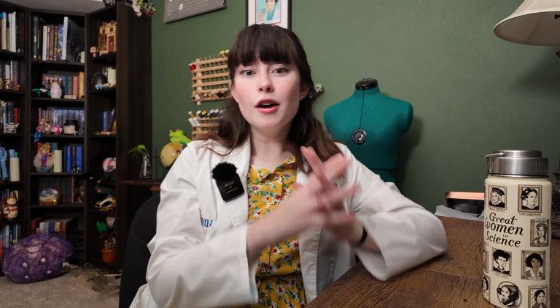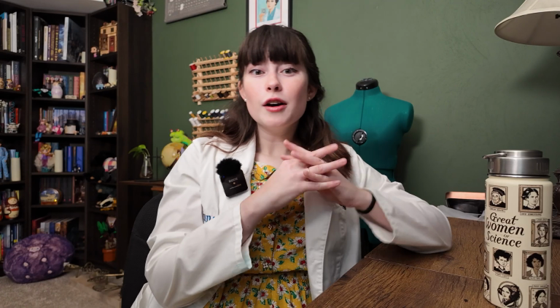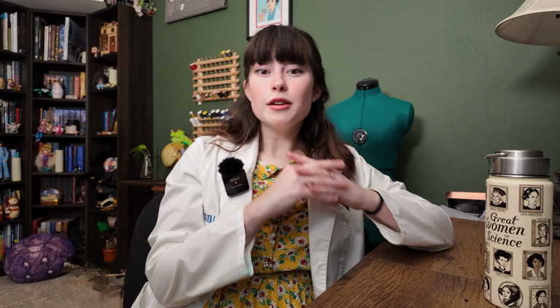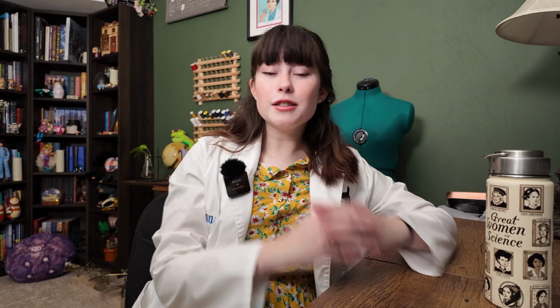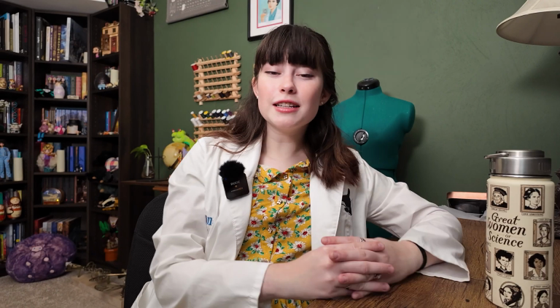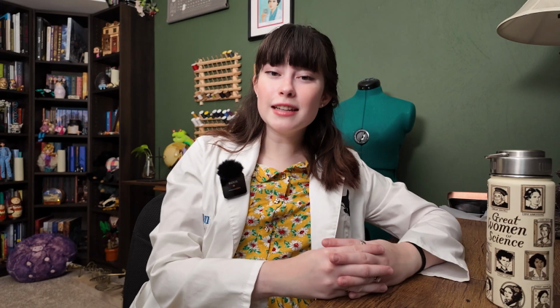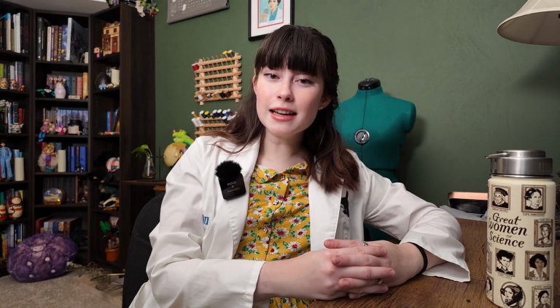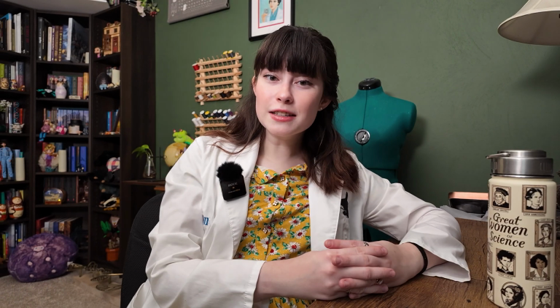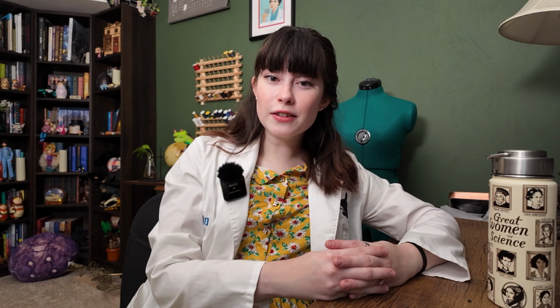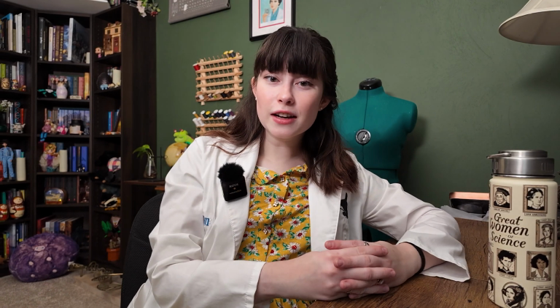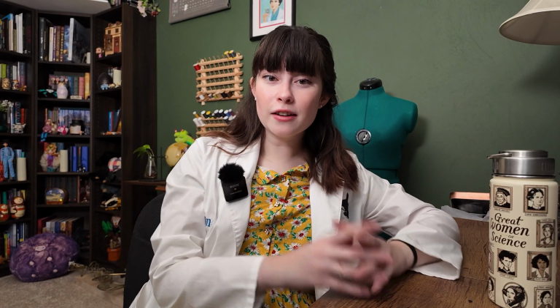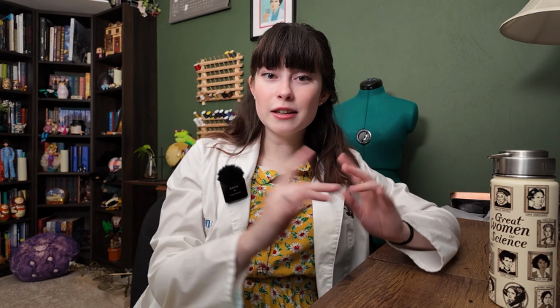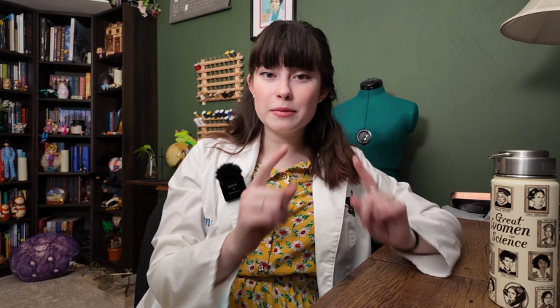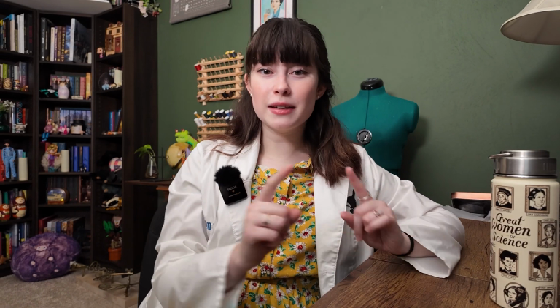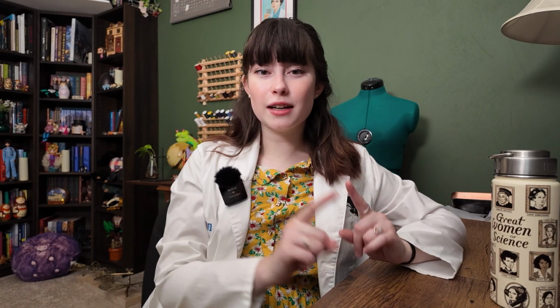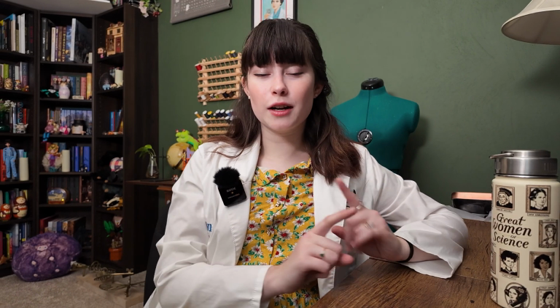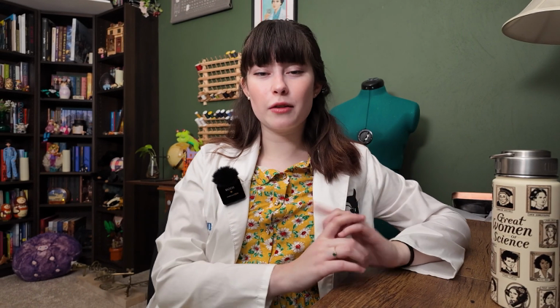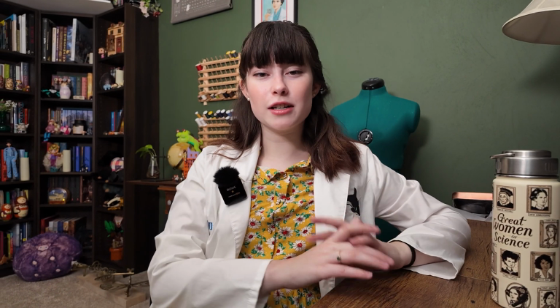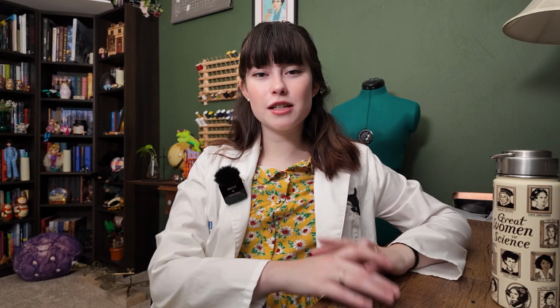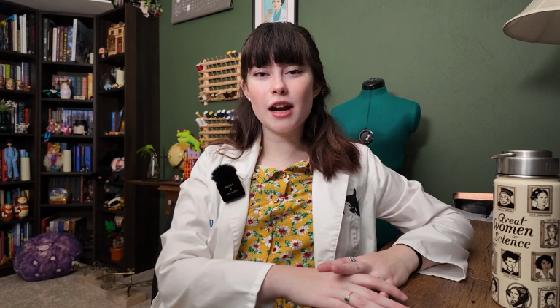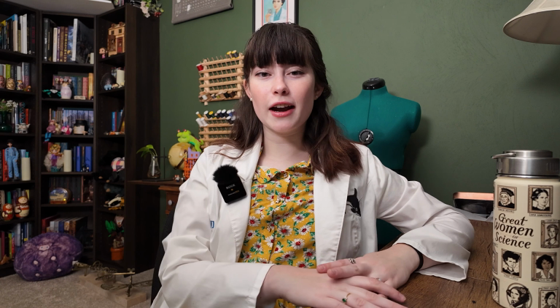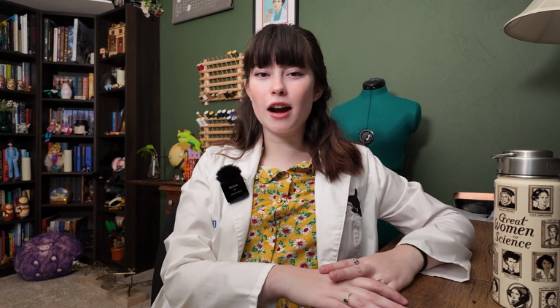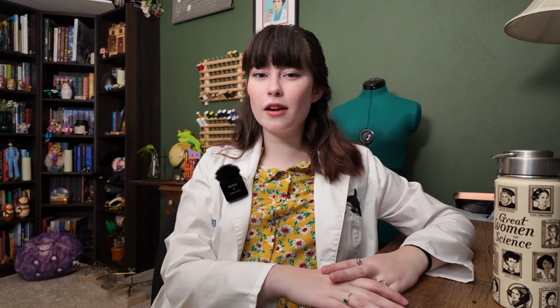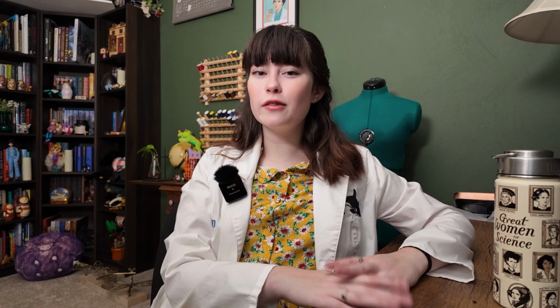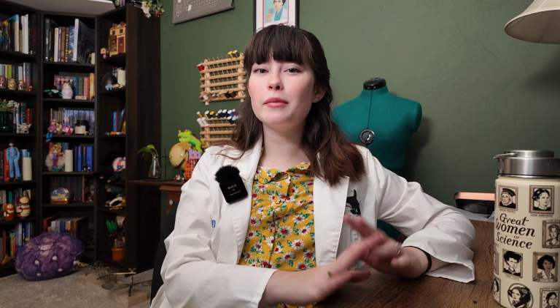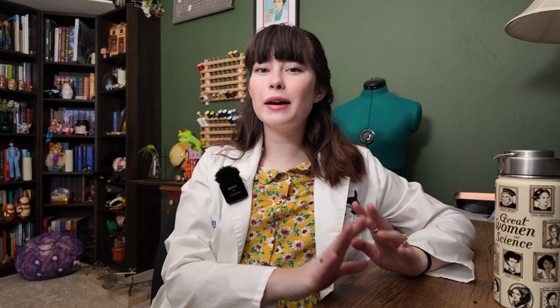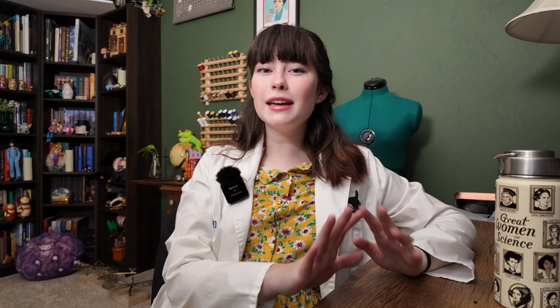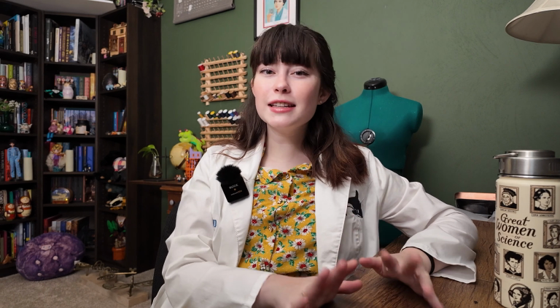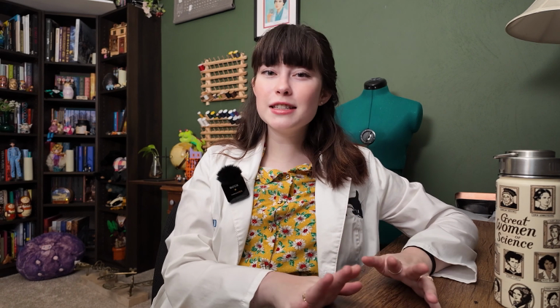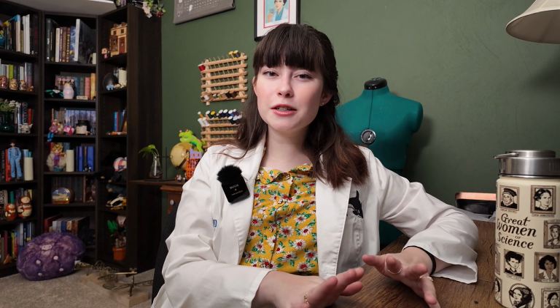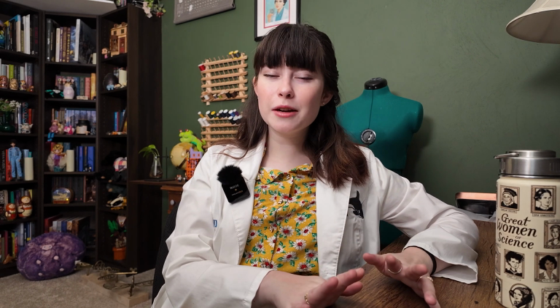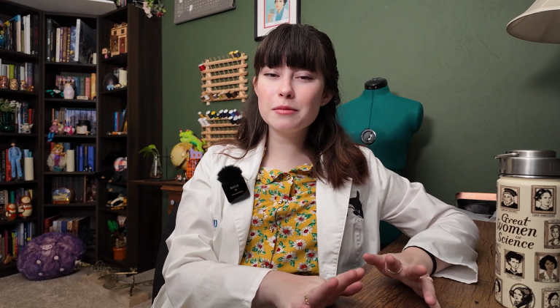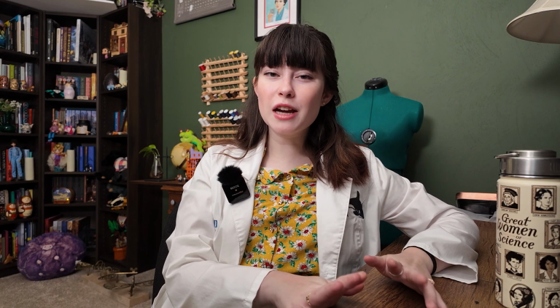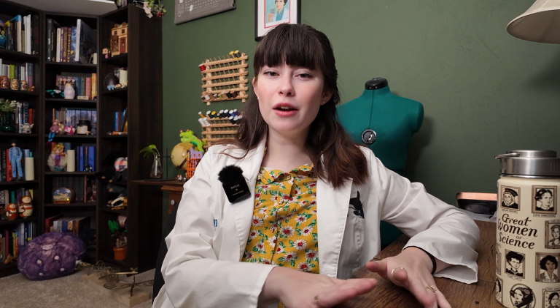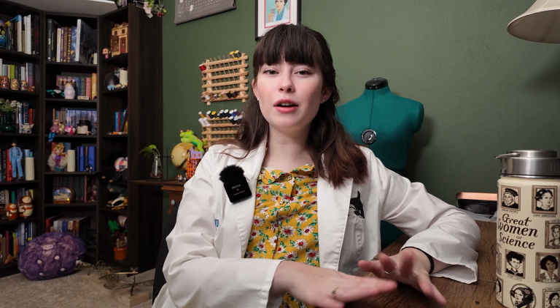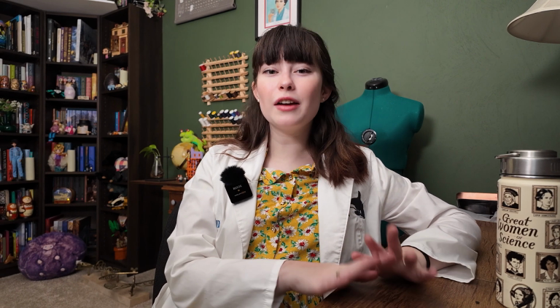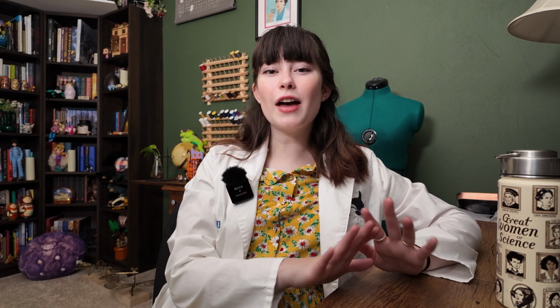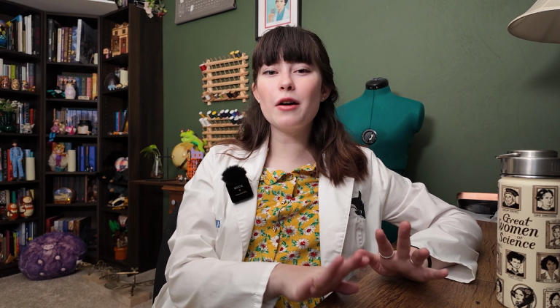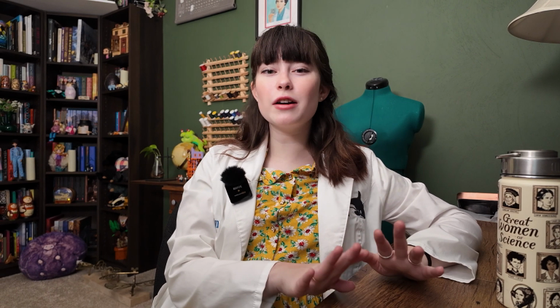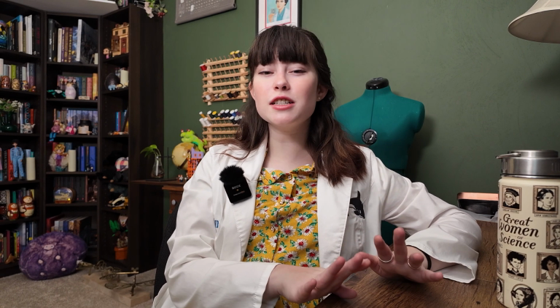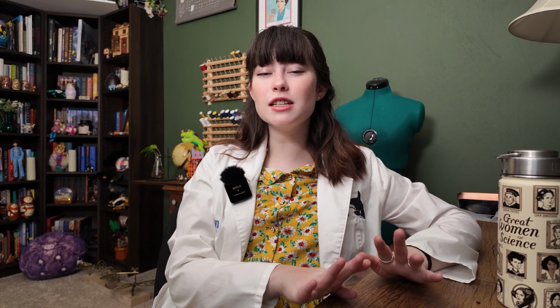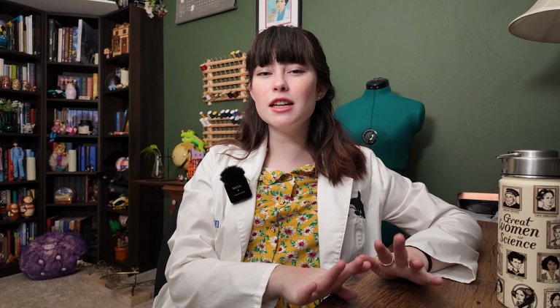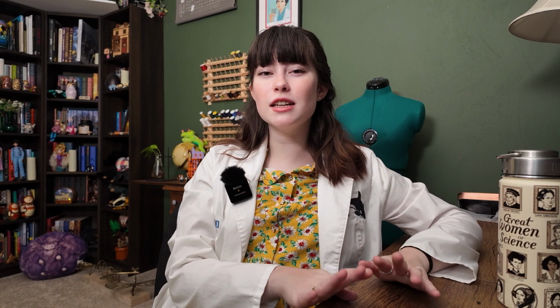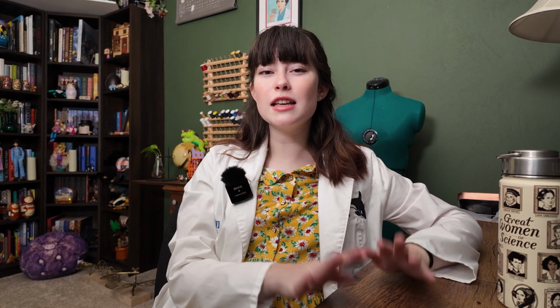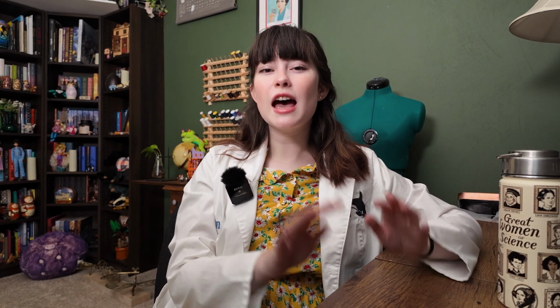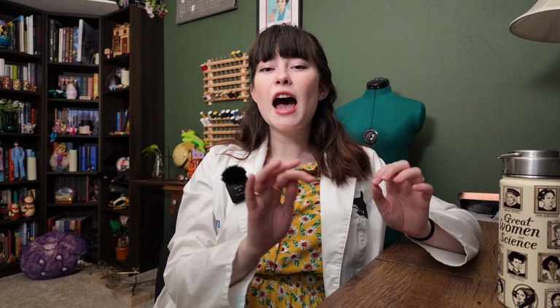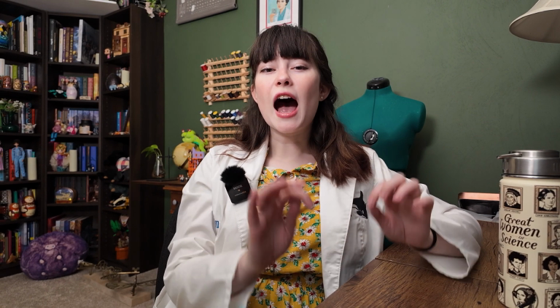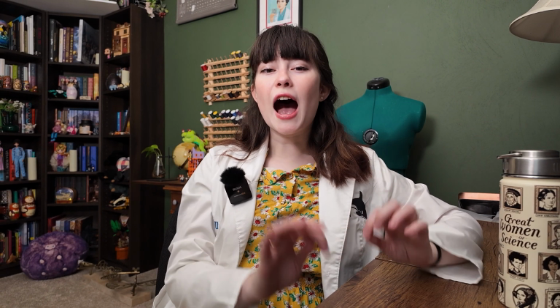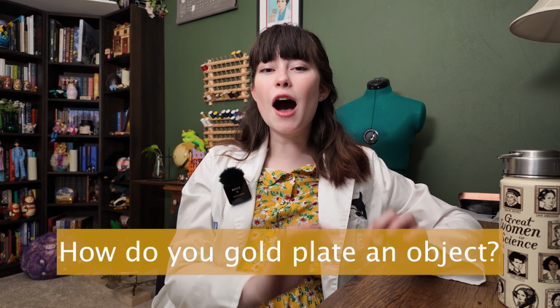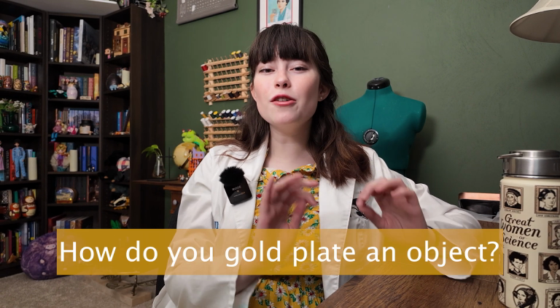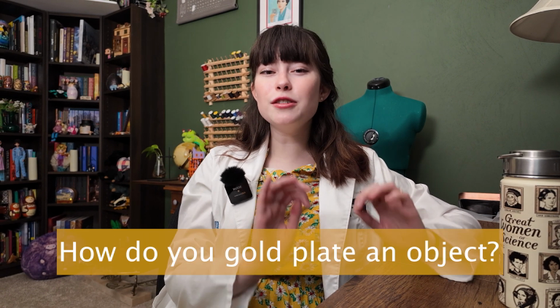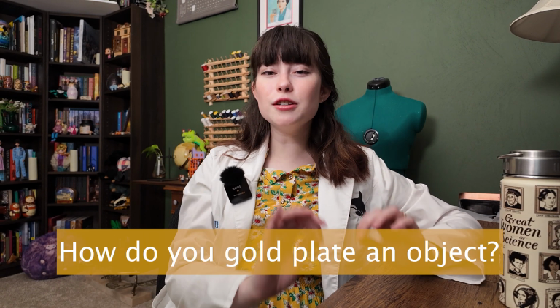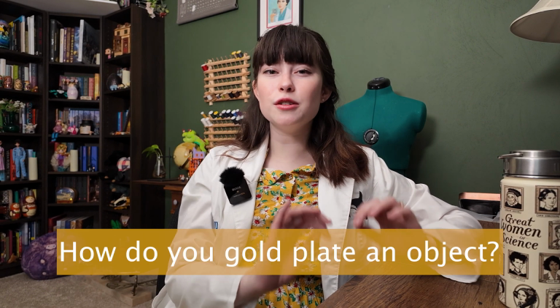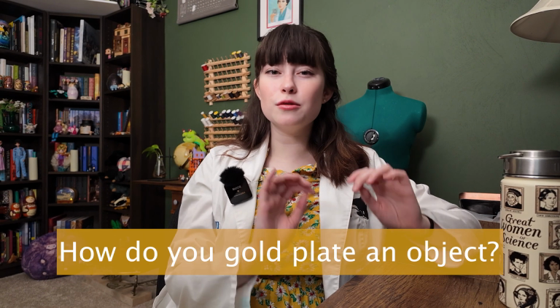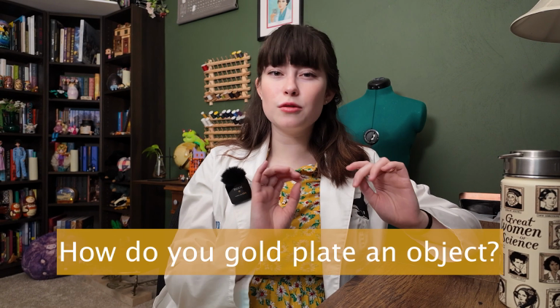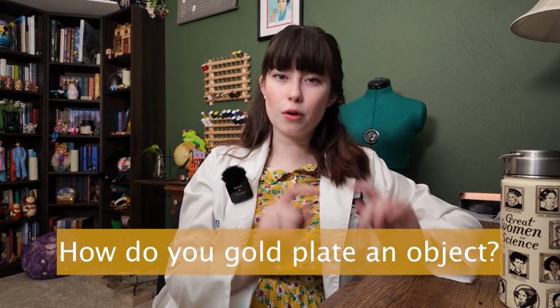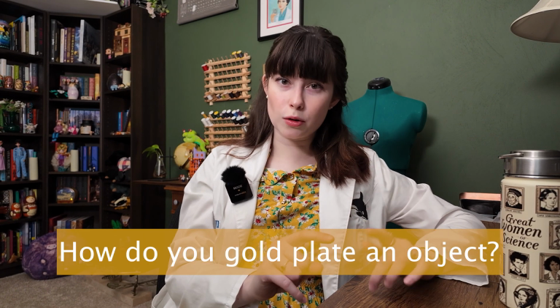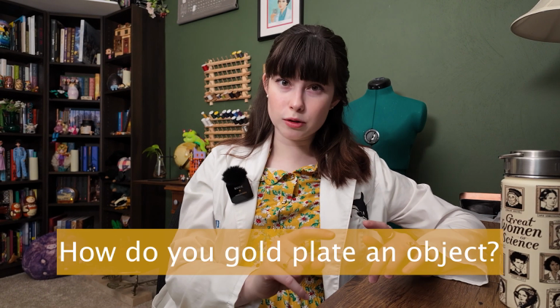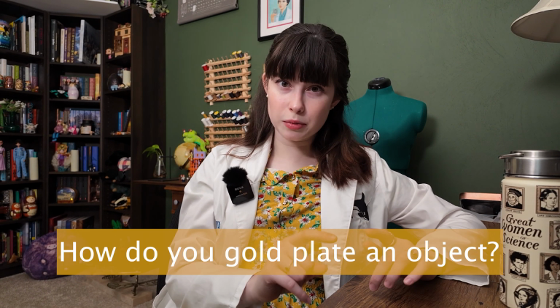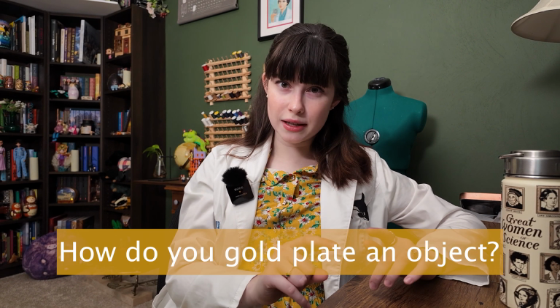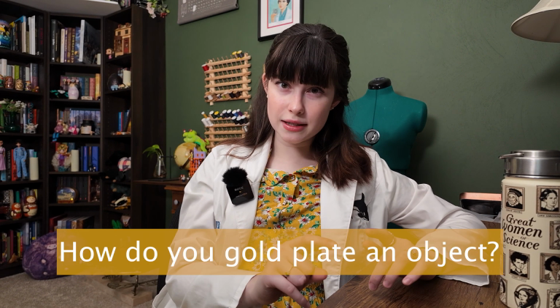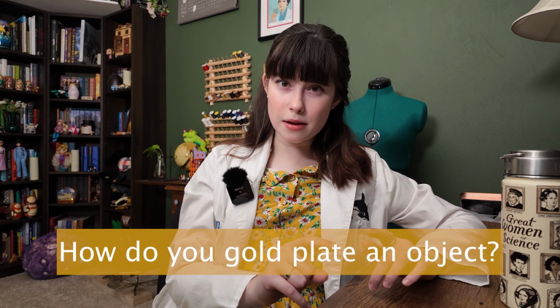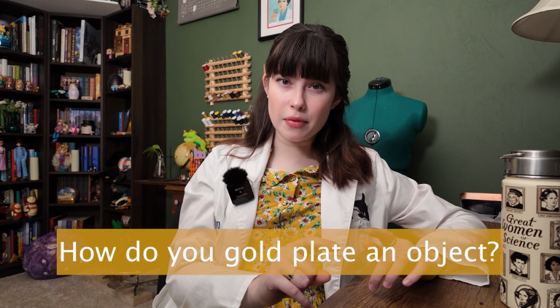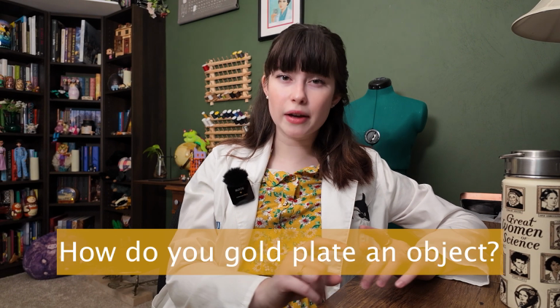Today's video is based on a question I got off of my Instagram channel, and that question is: how do you gold plate something?